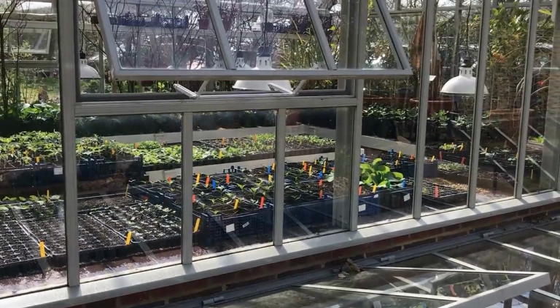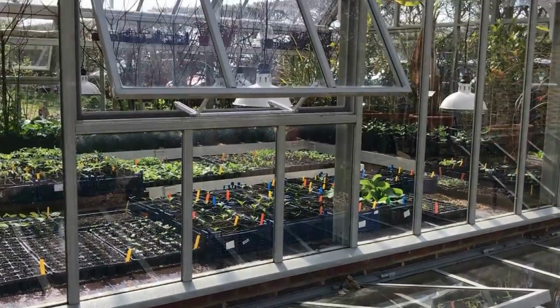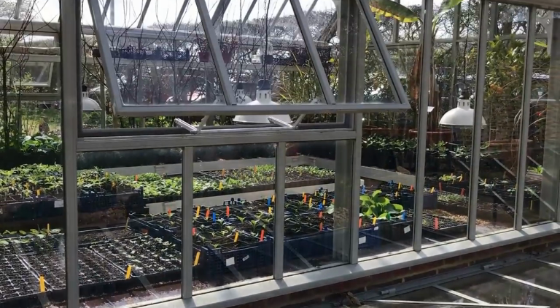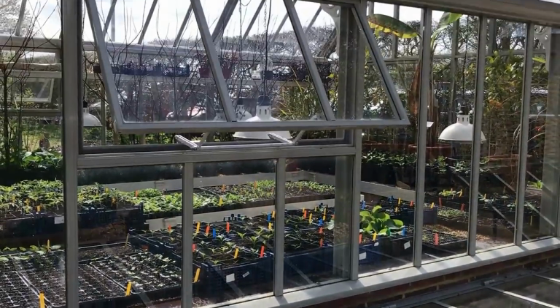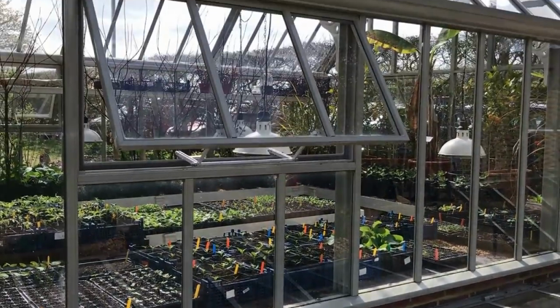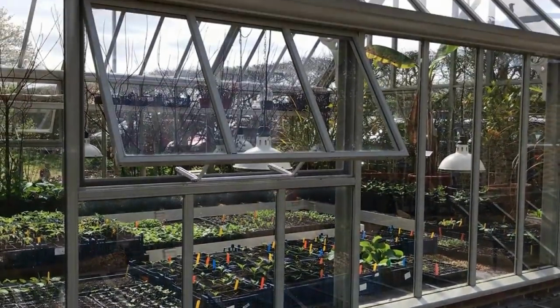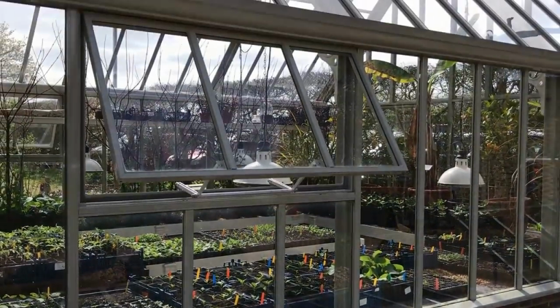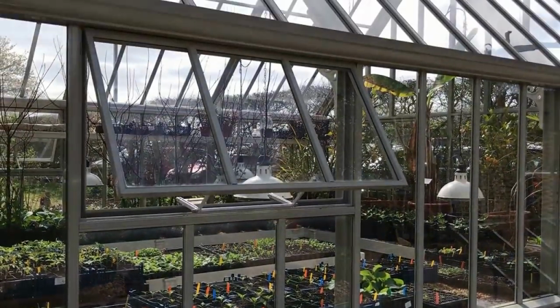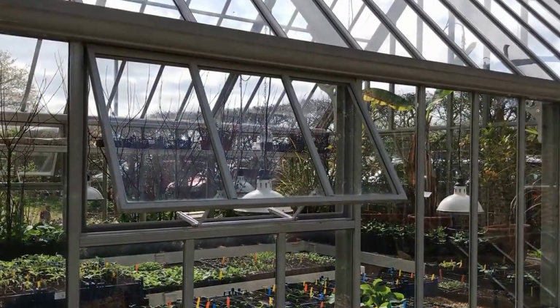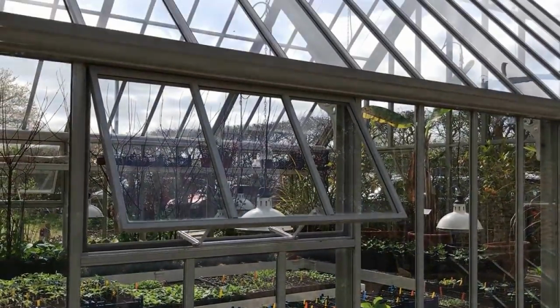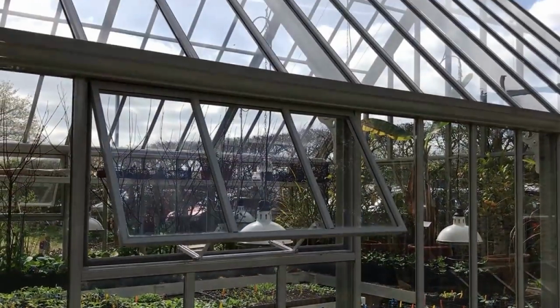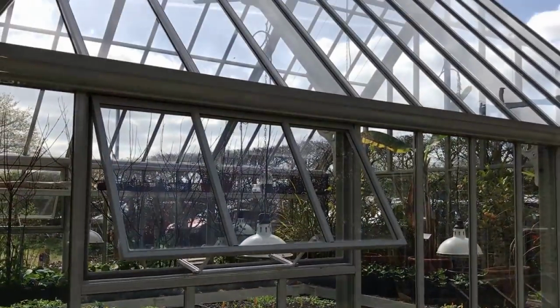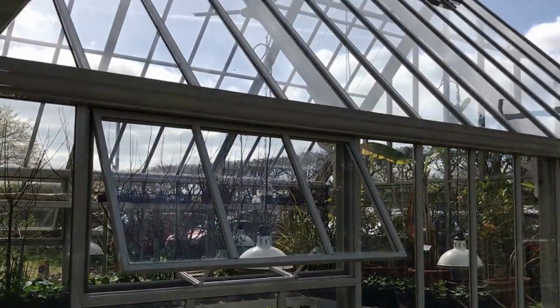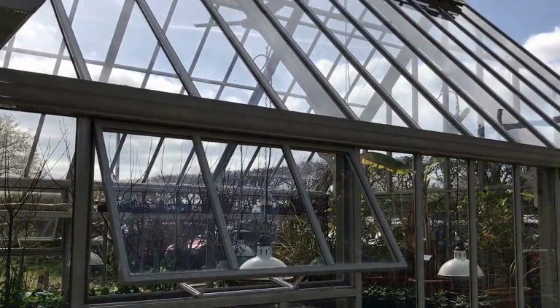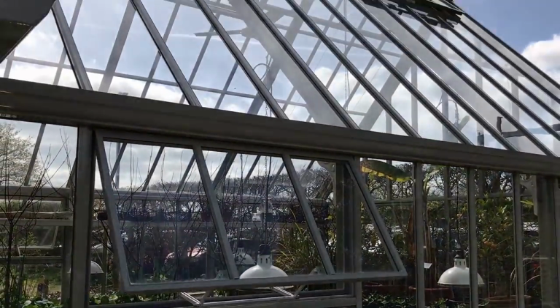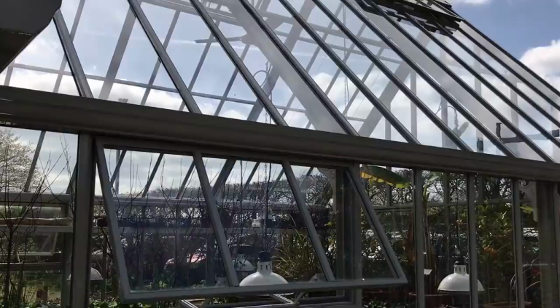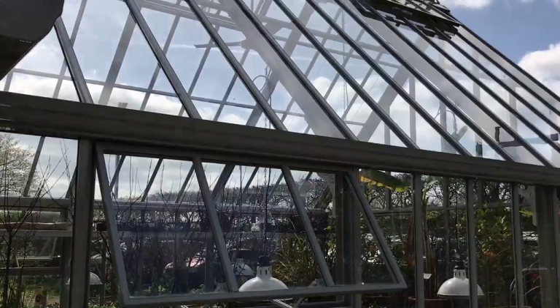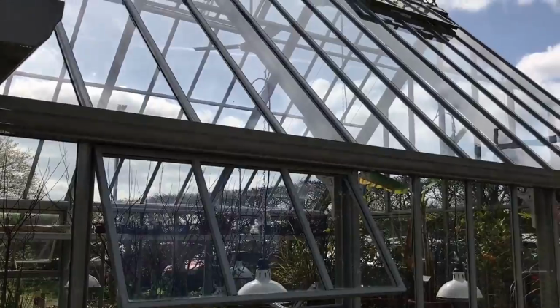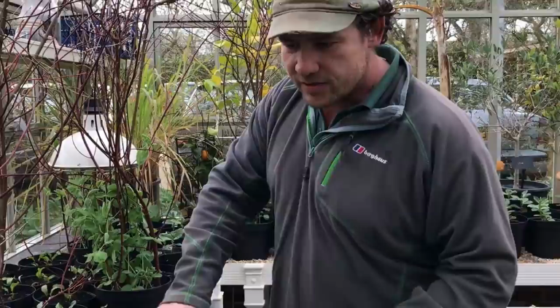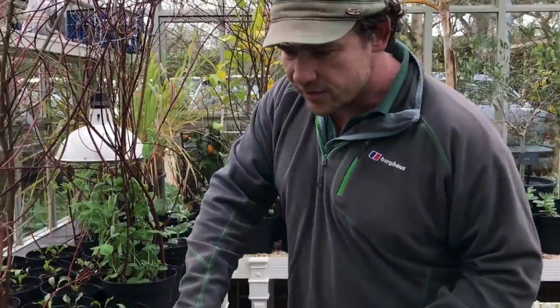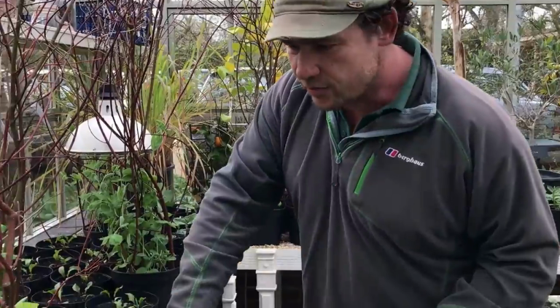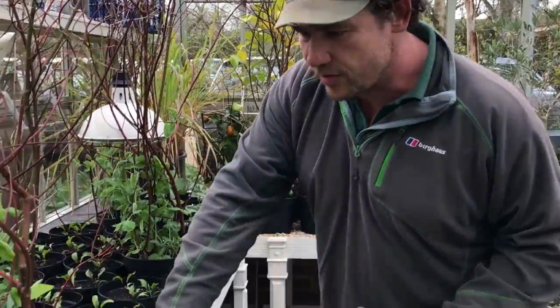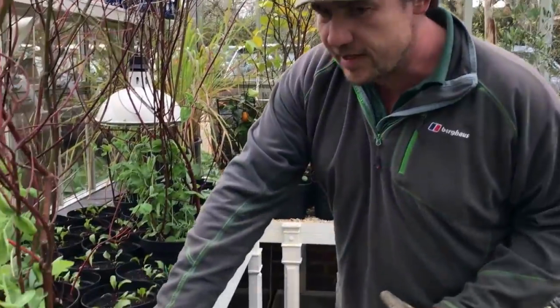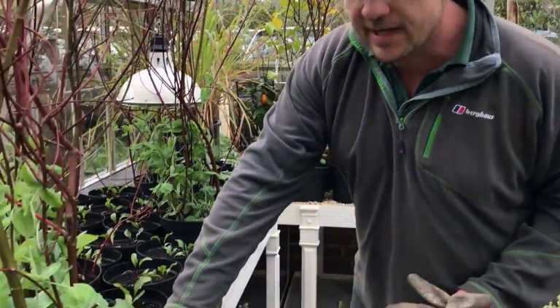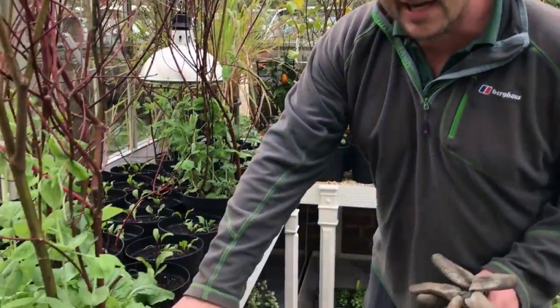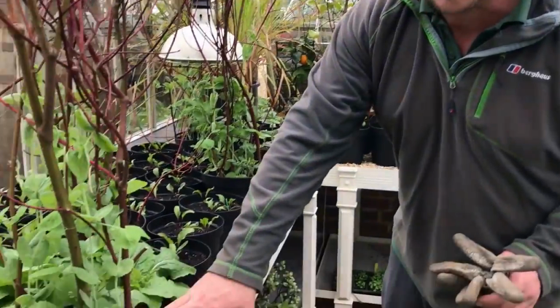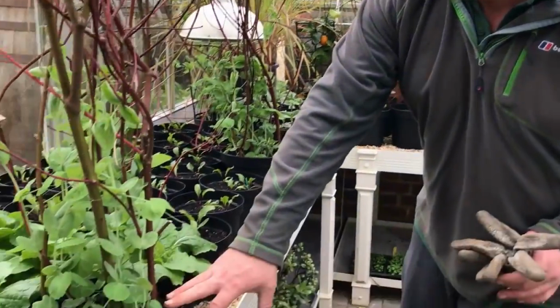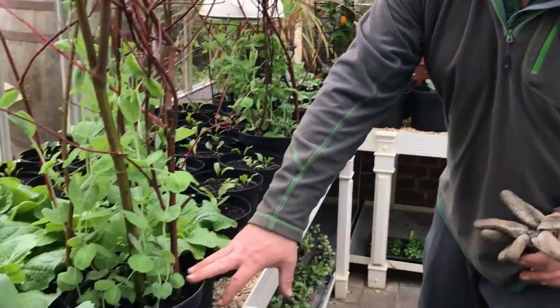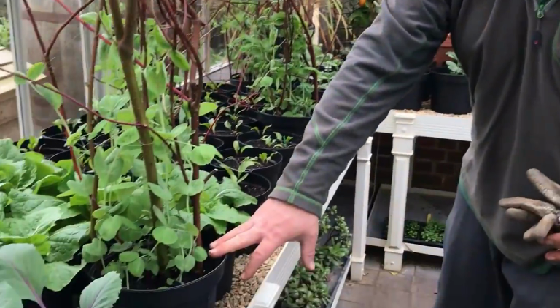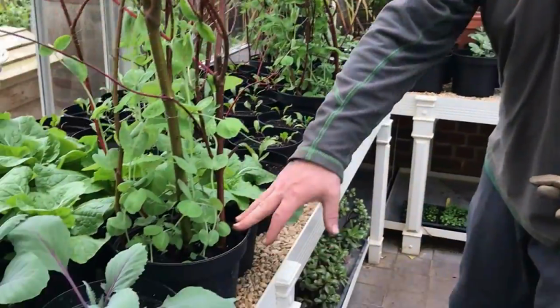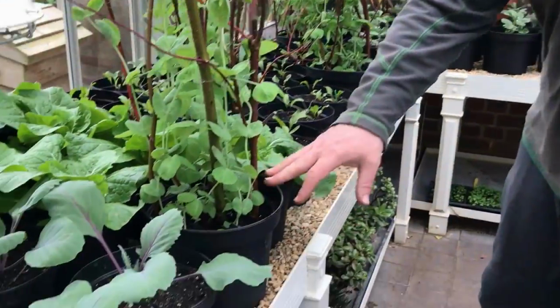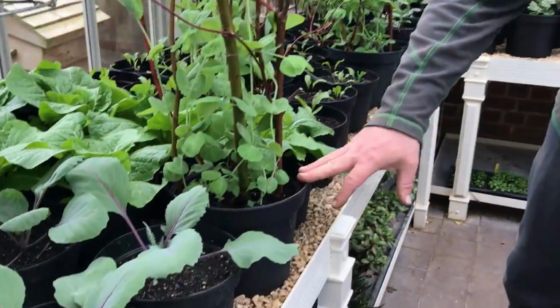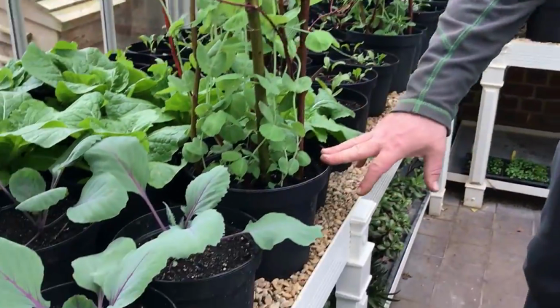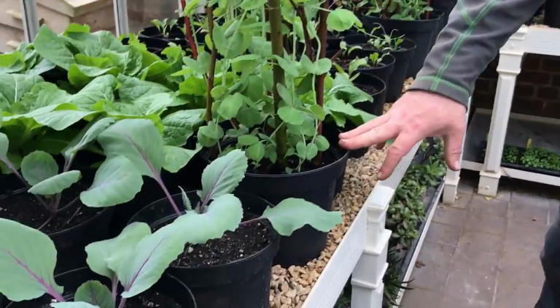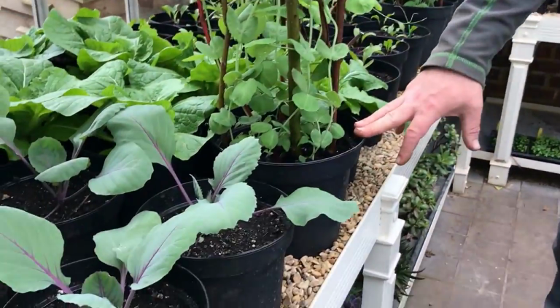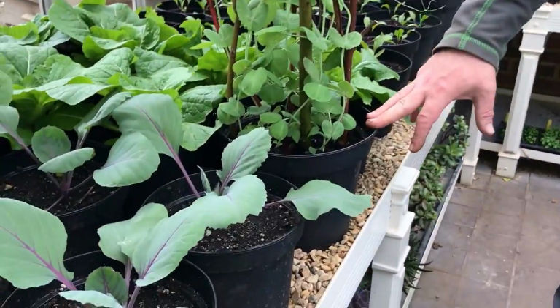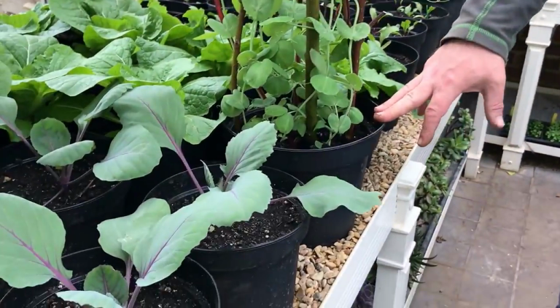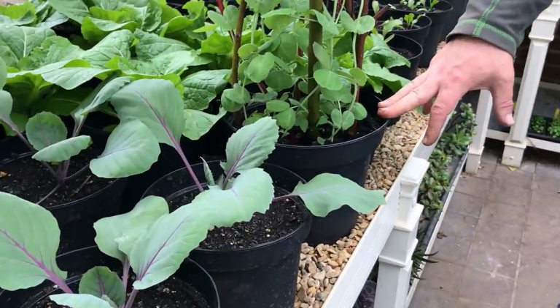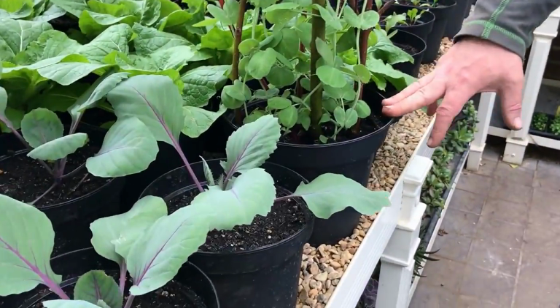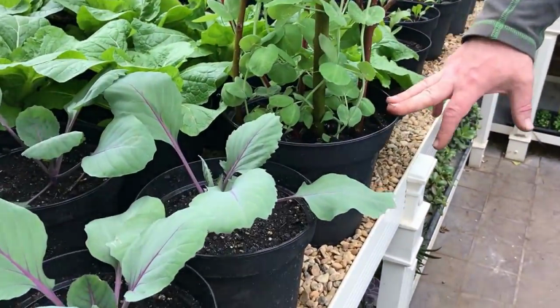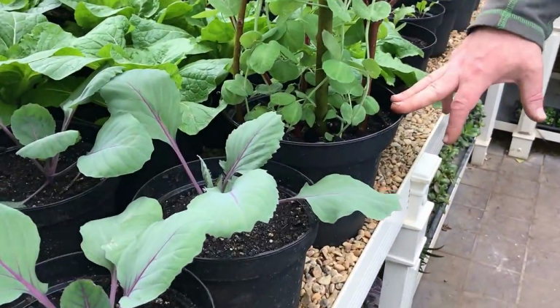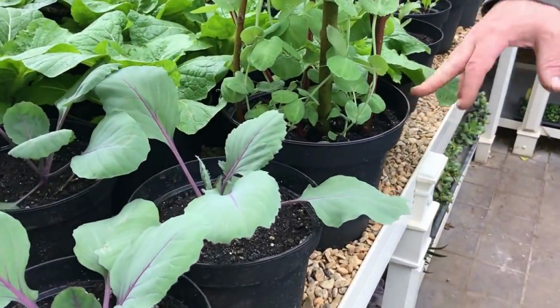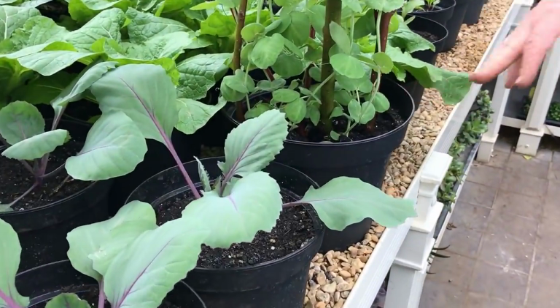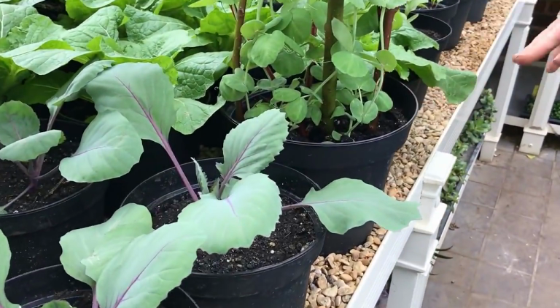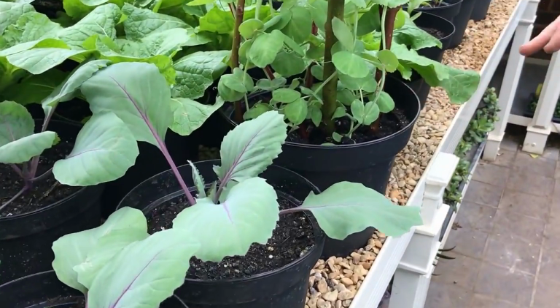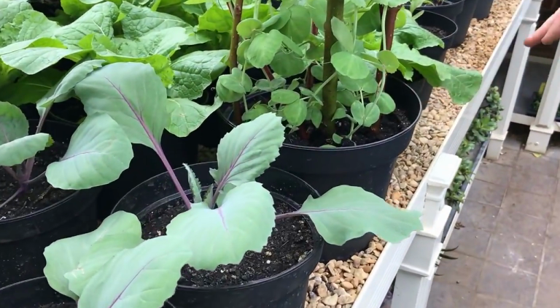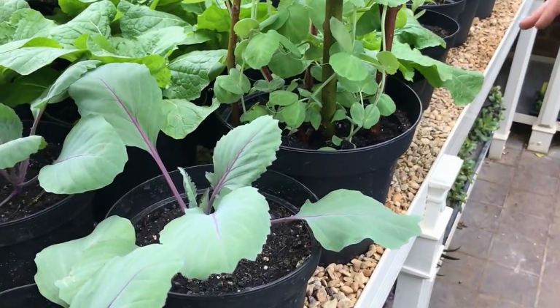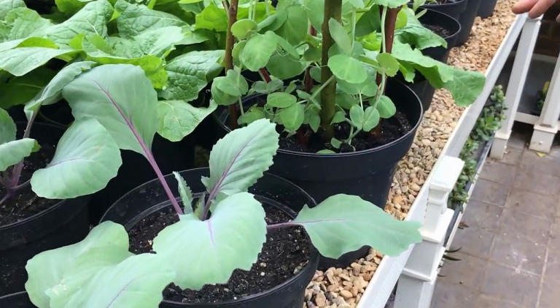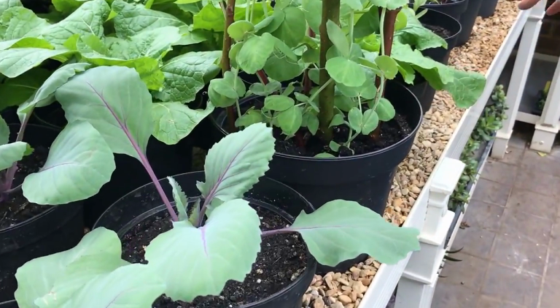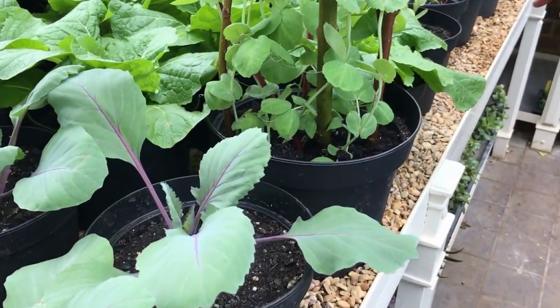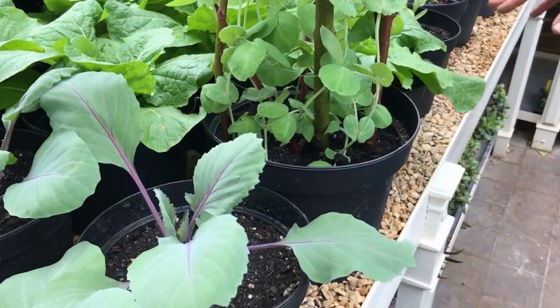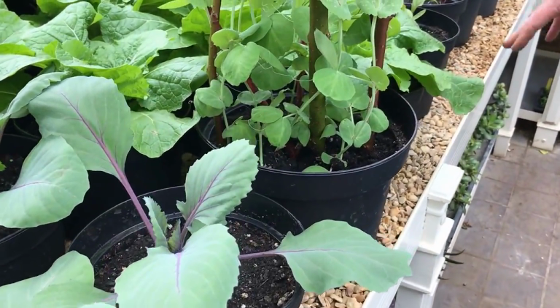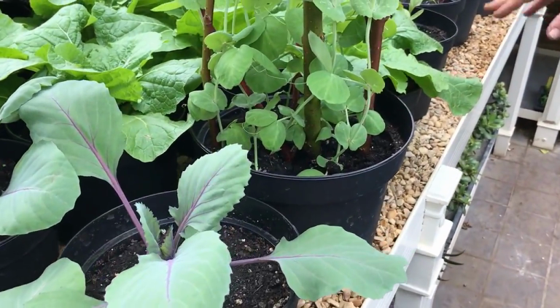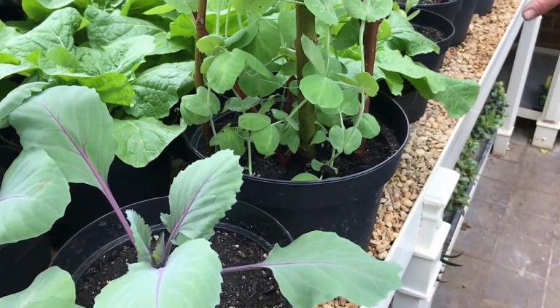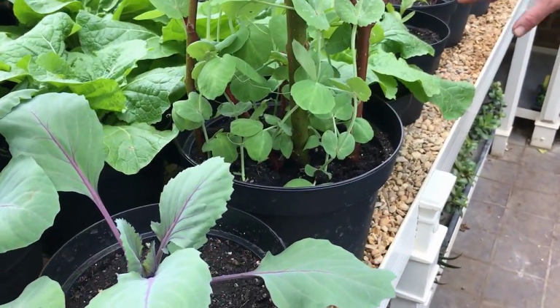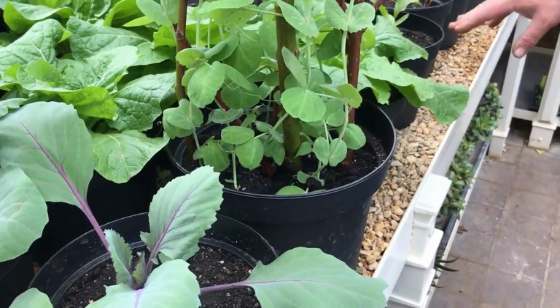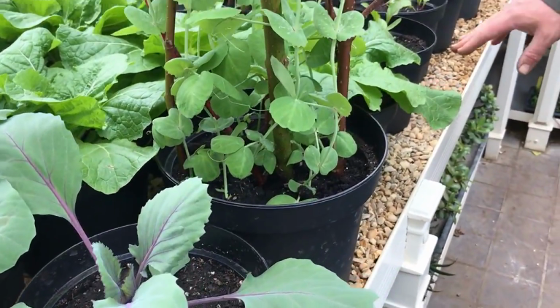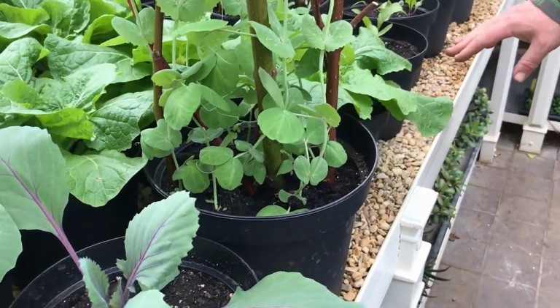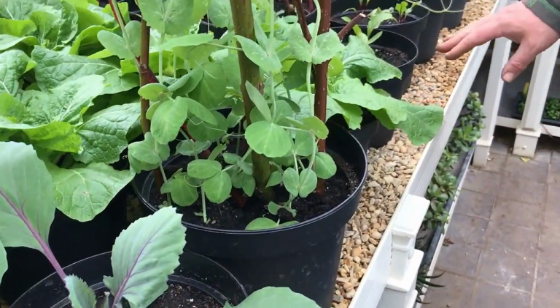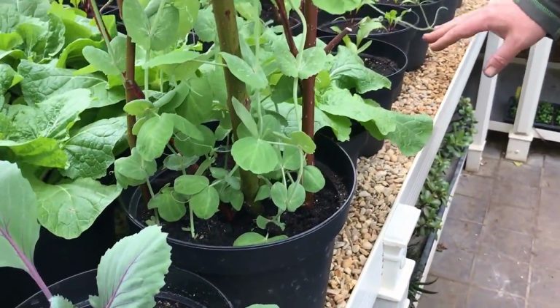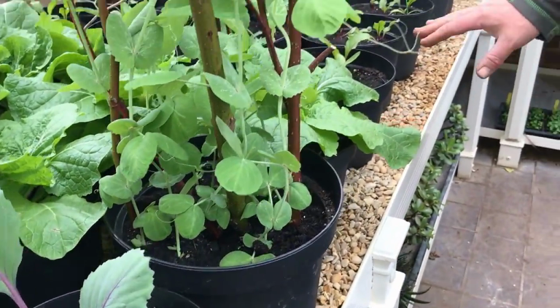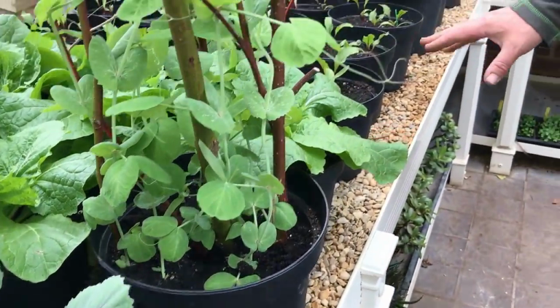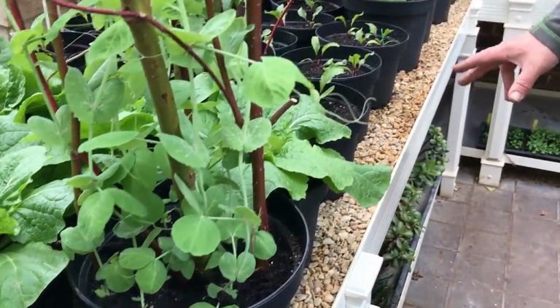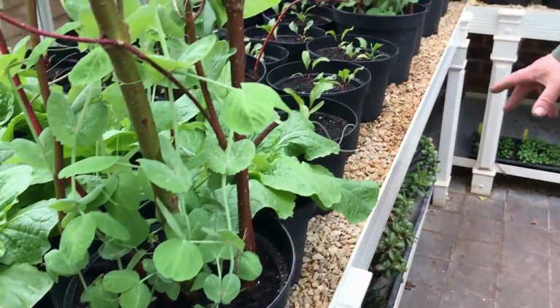Every single thing in this greenhouse that's got a green label in it — these are all the different plants that we're growing for Chelsea this year.